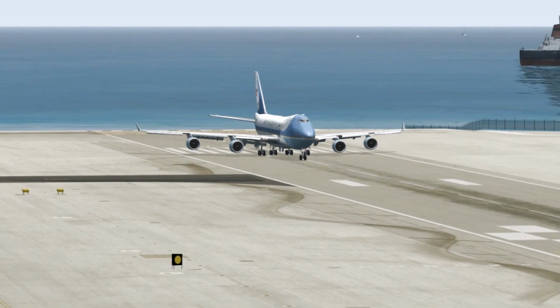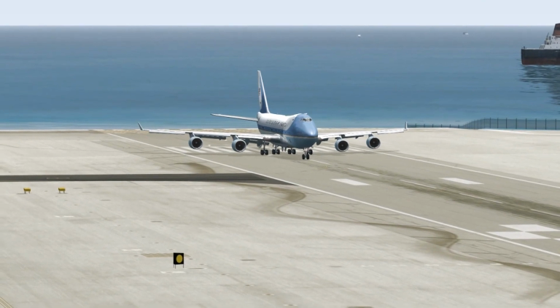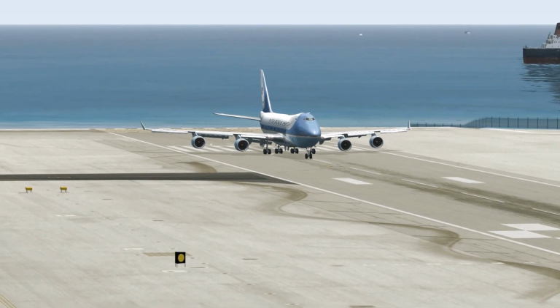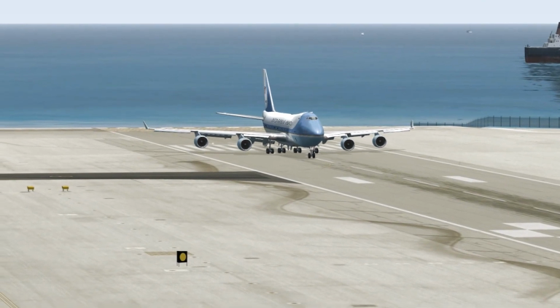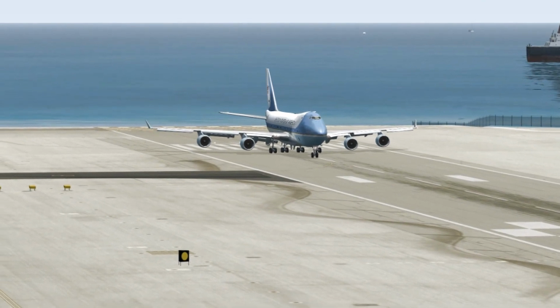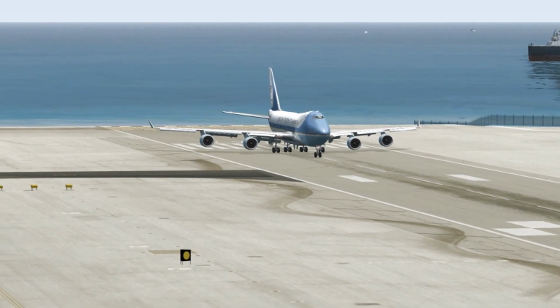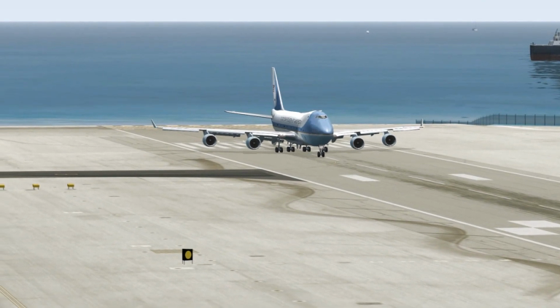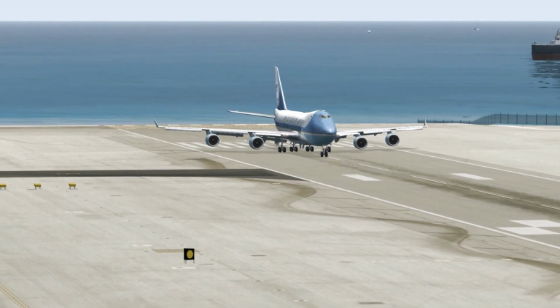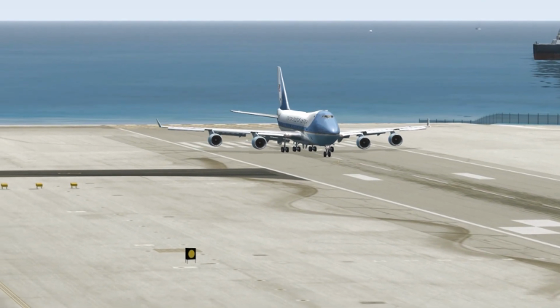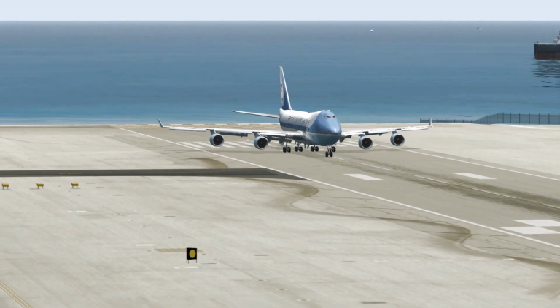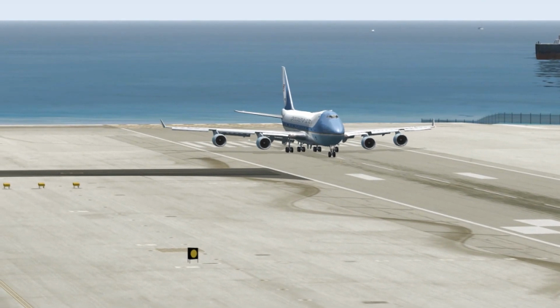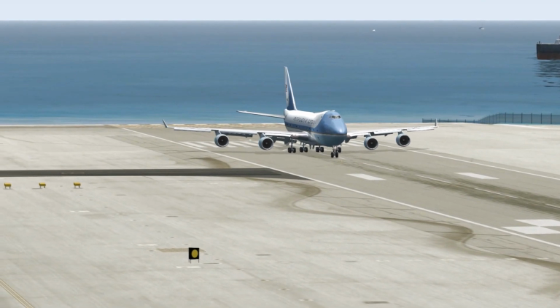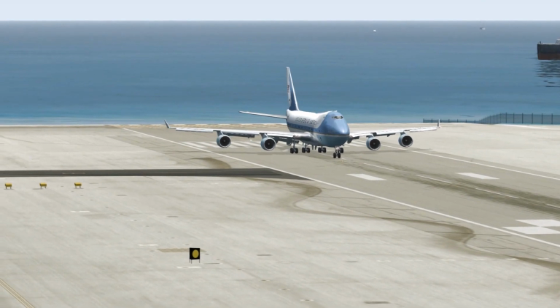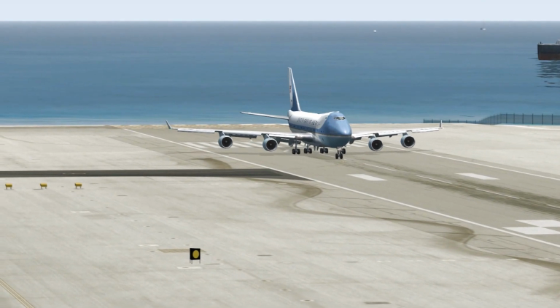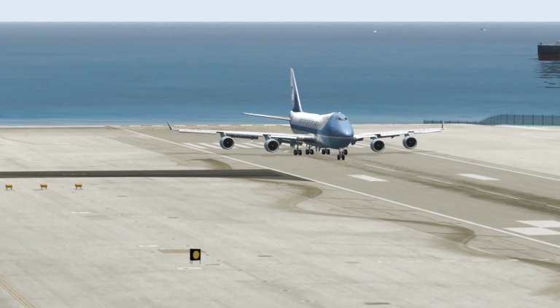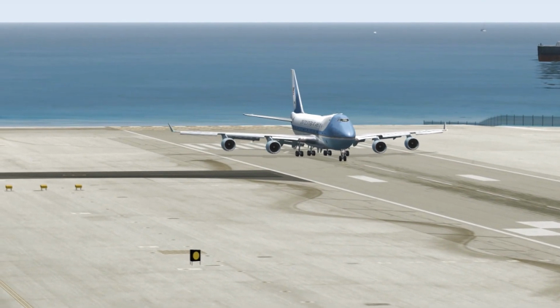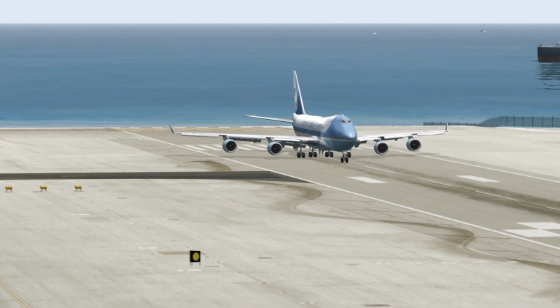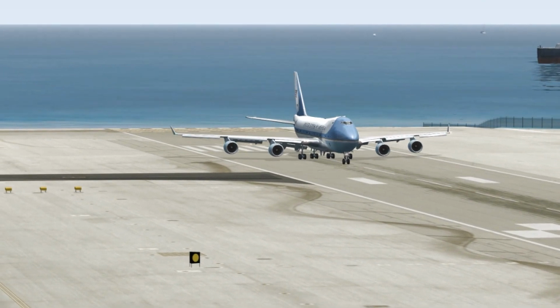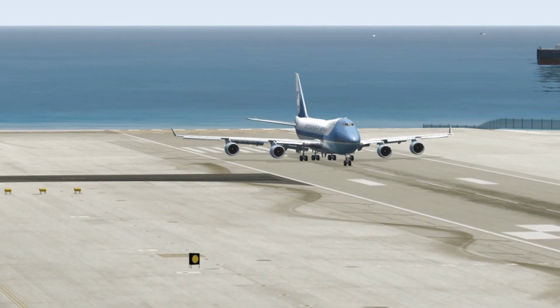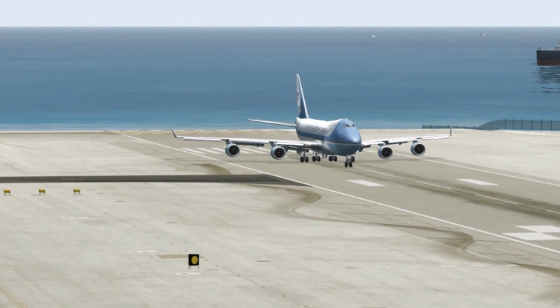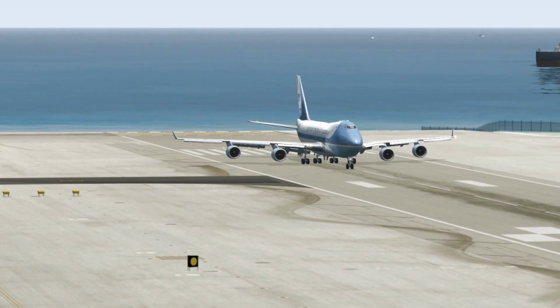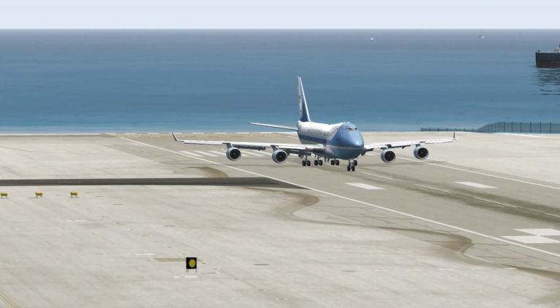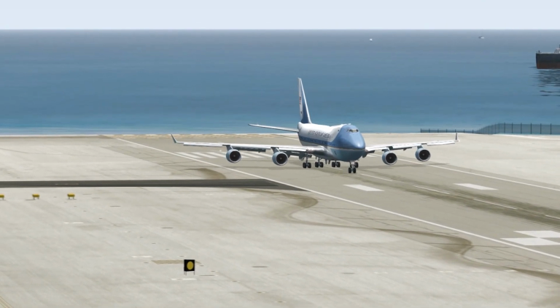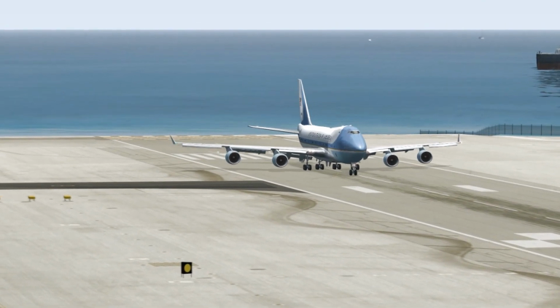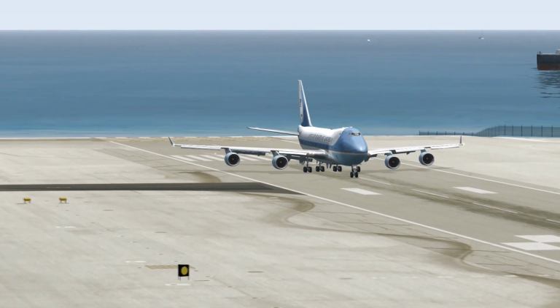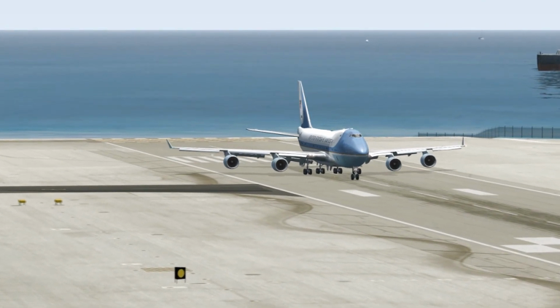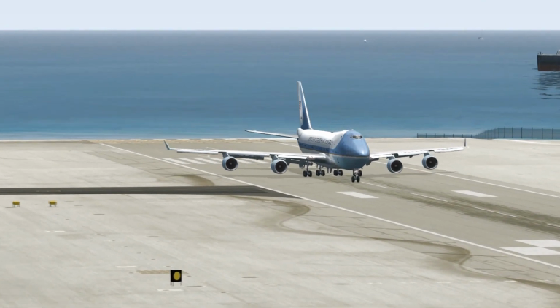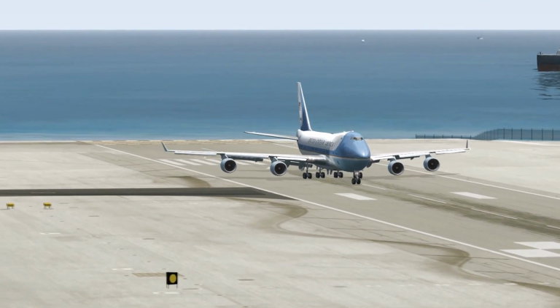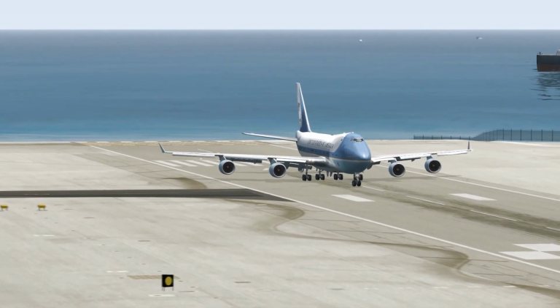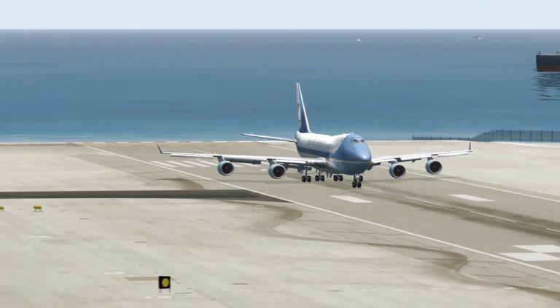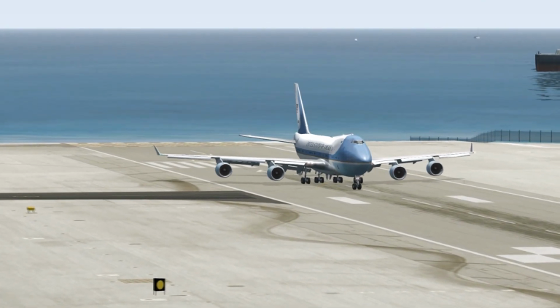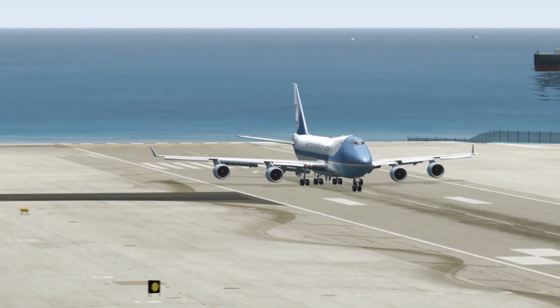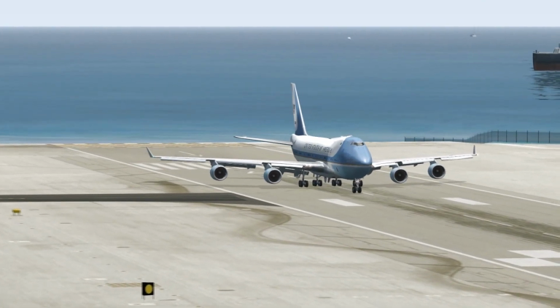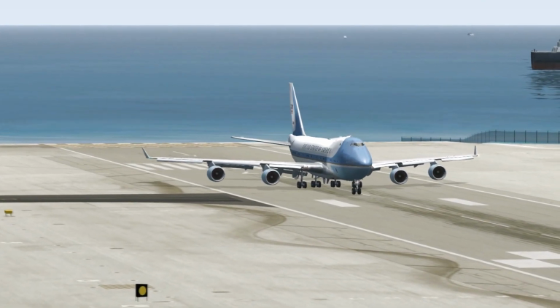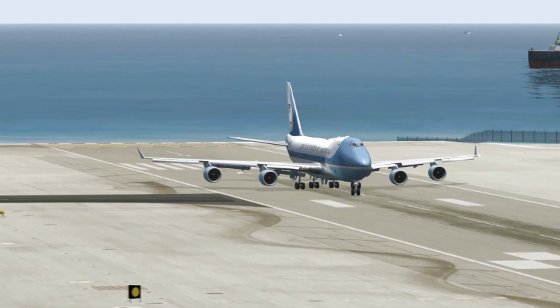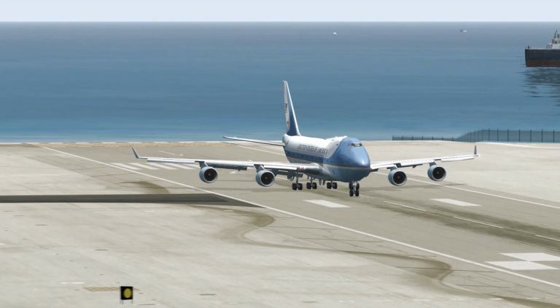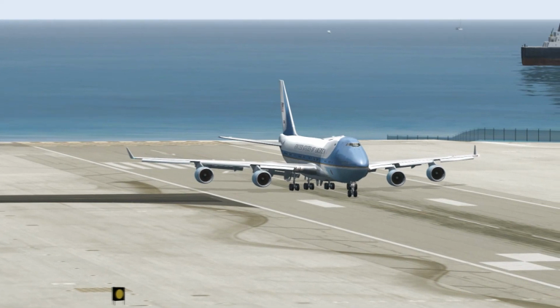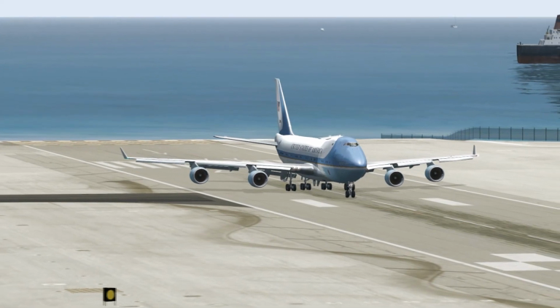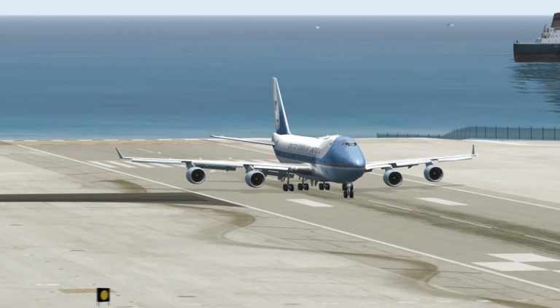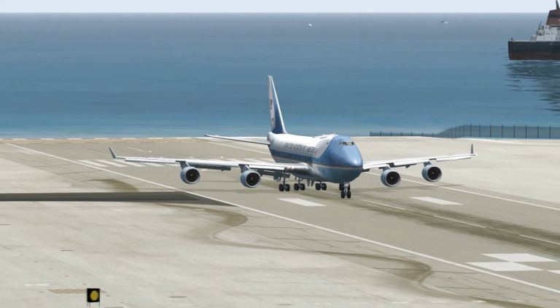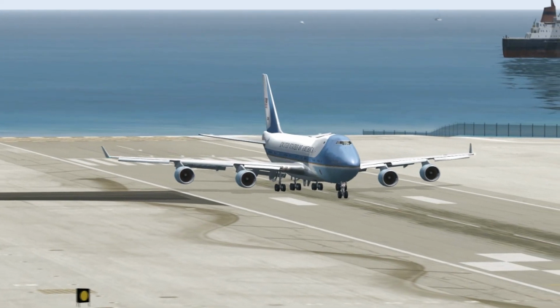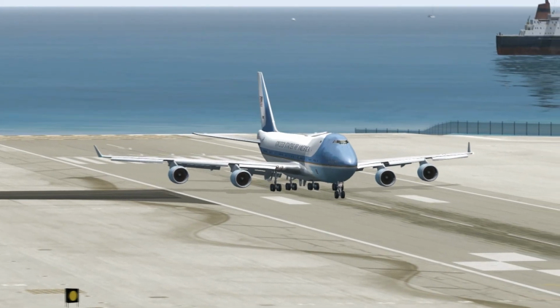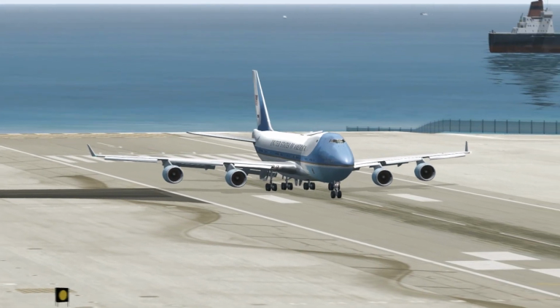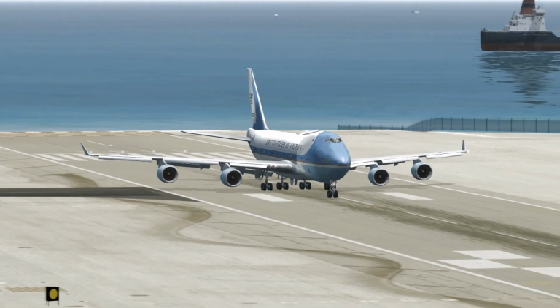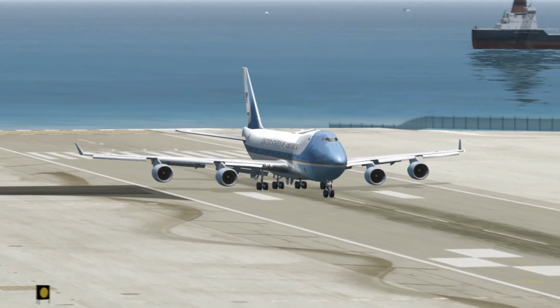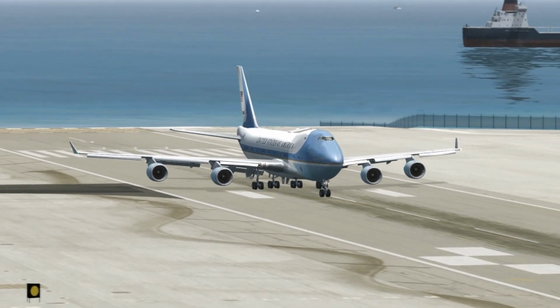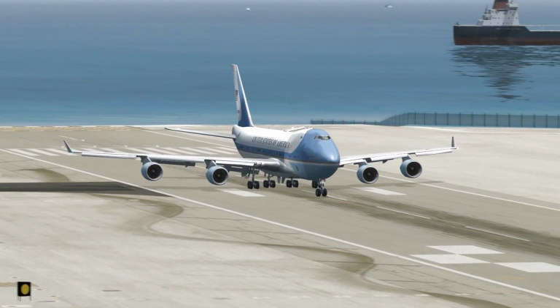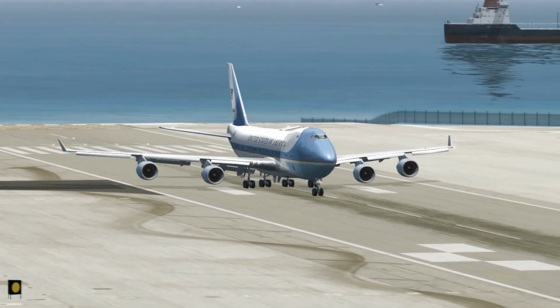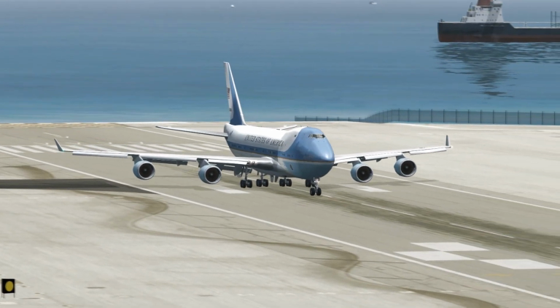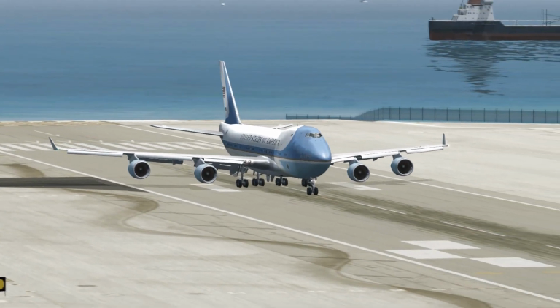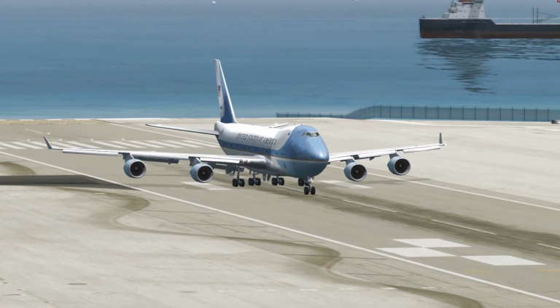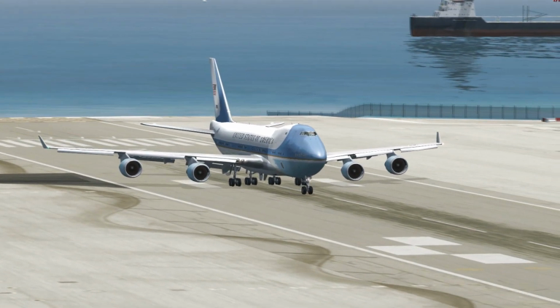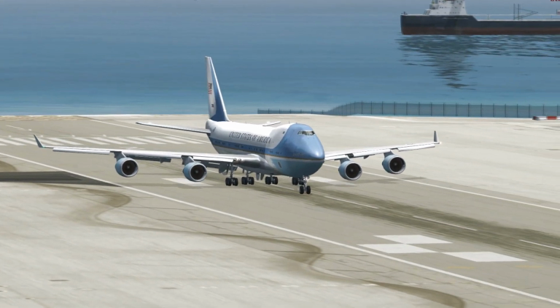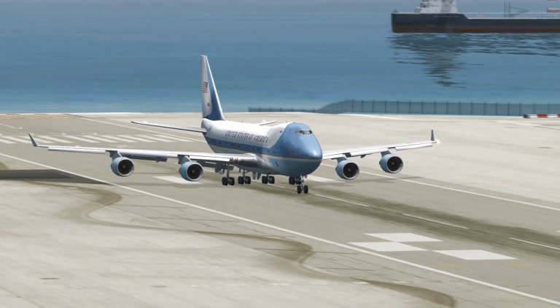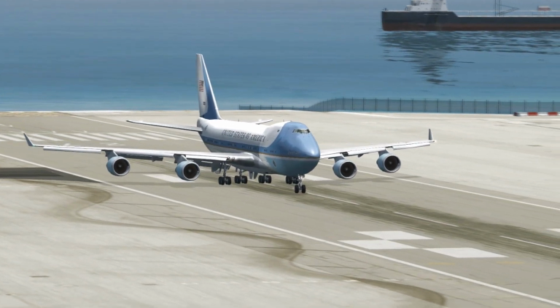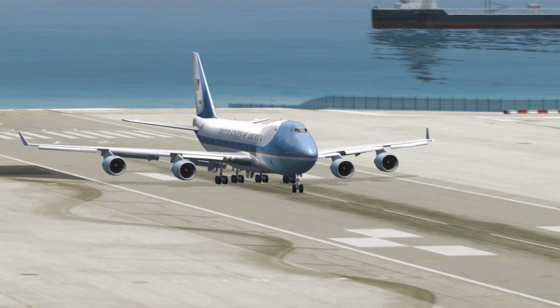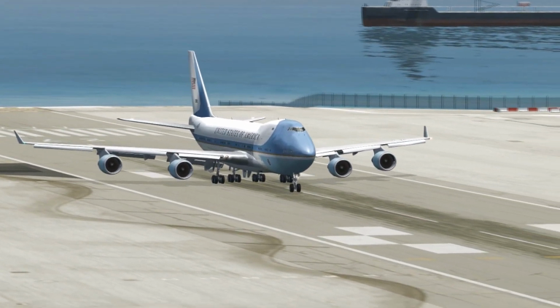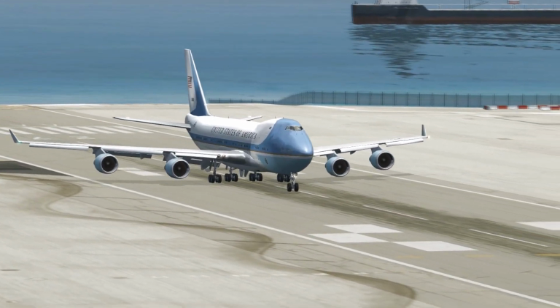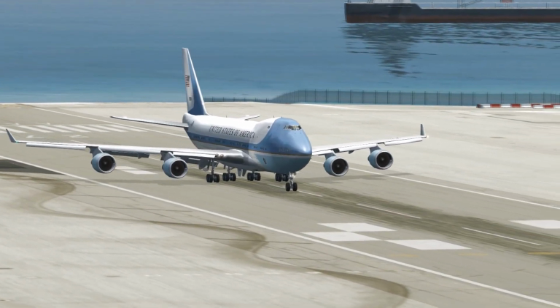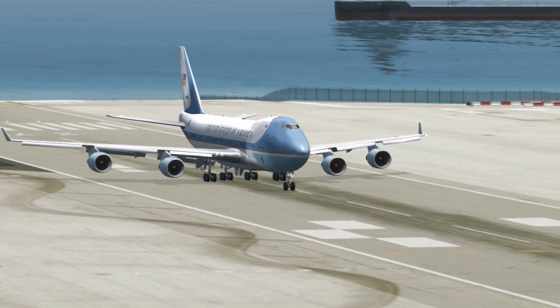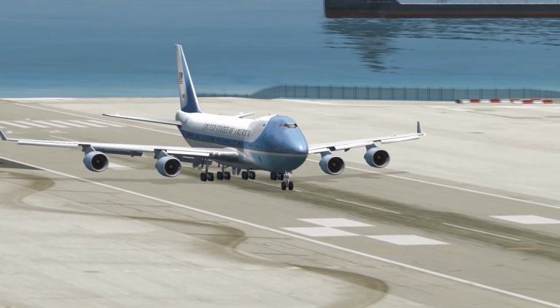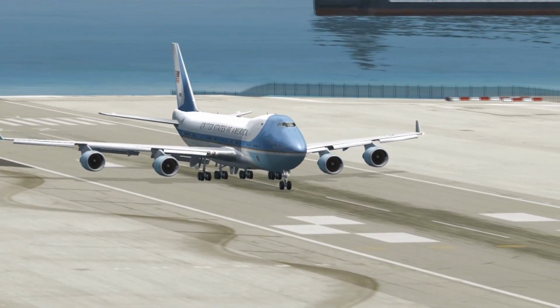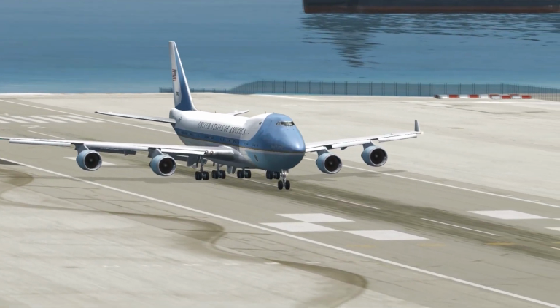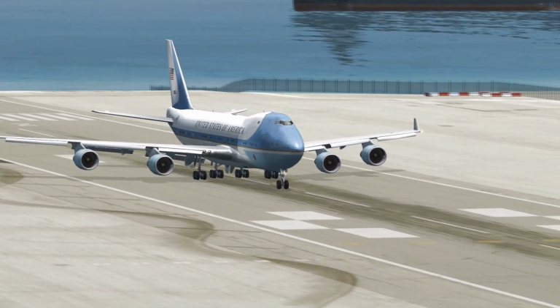Good afternoon, wind 2-2-0 at 8, parallel on the balance, 757, 612 ahead crossing equivalents, runway 13 left.